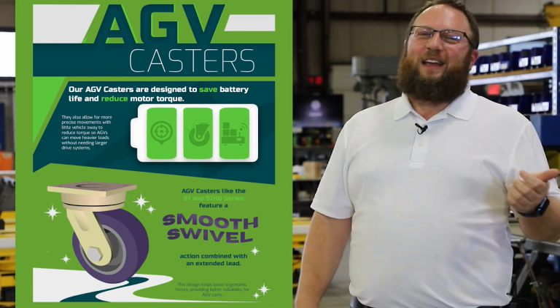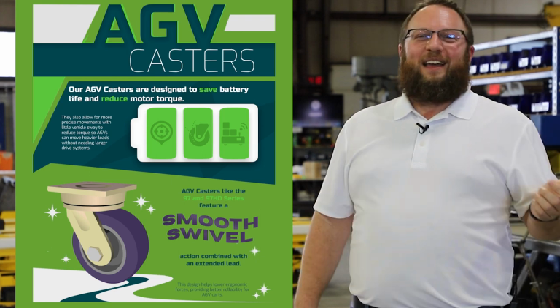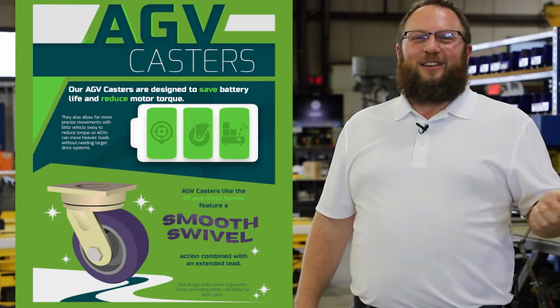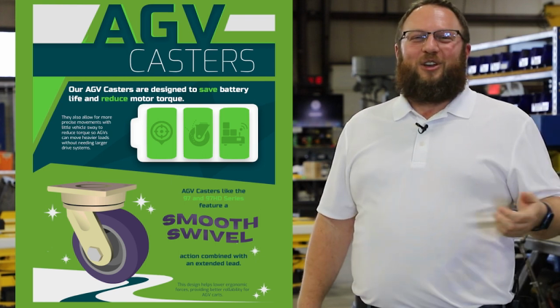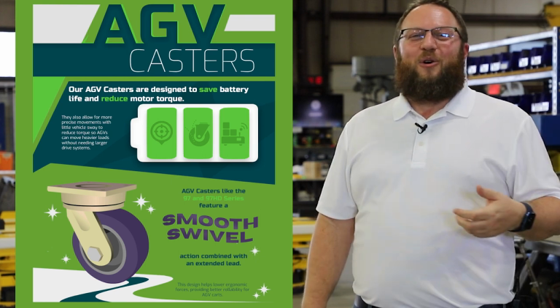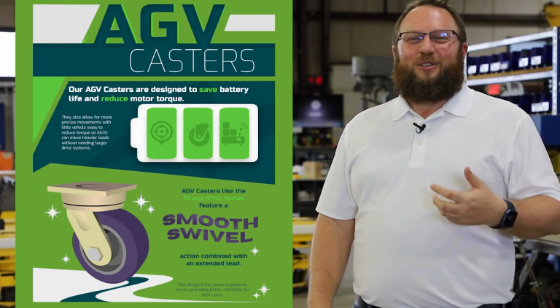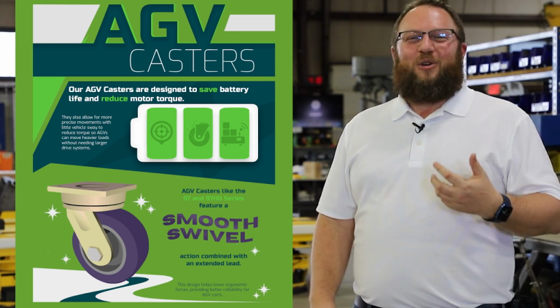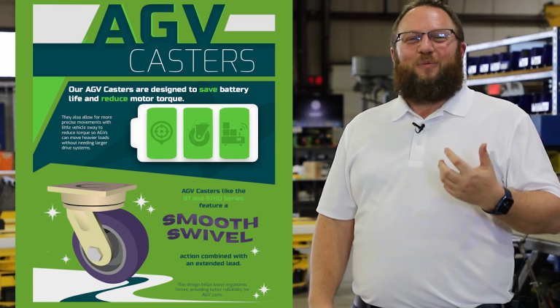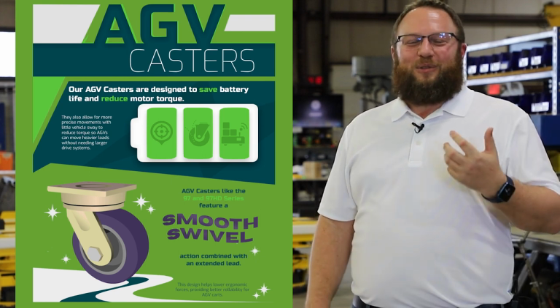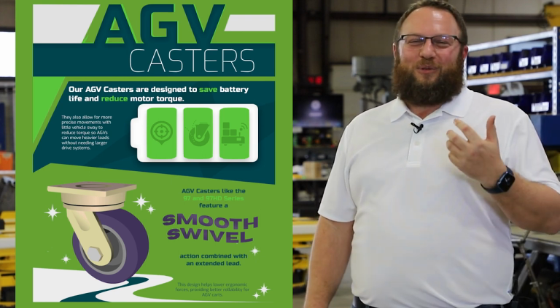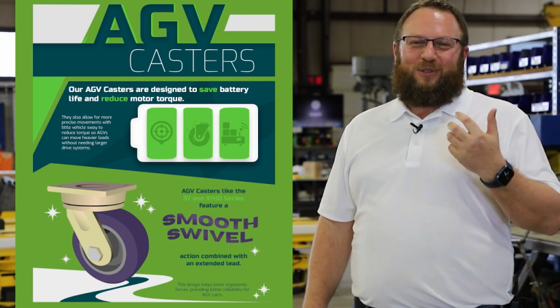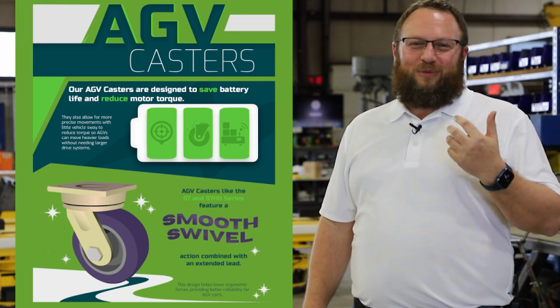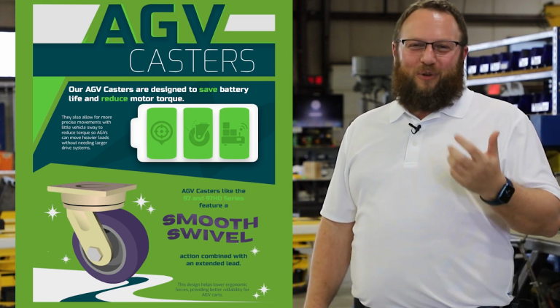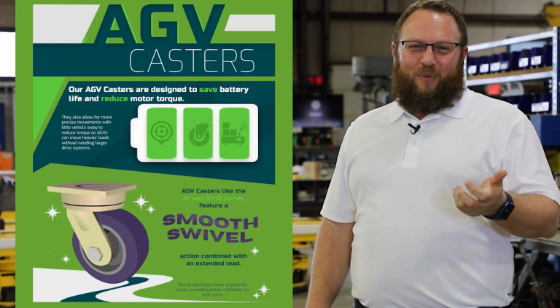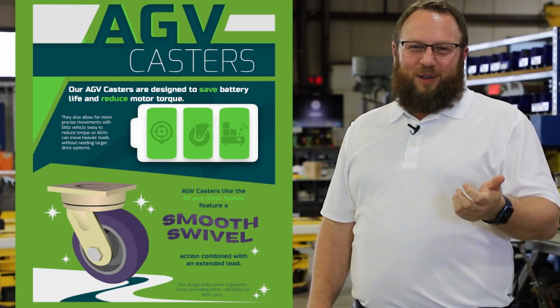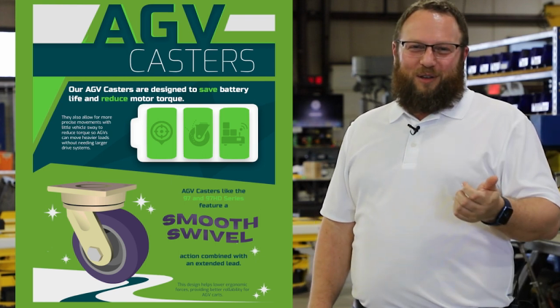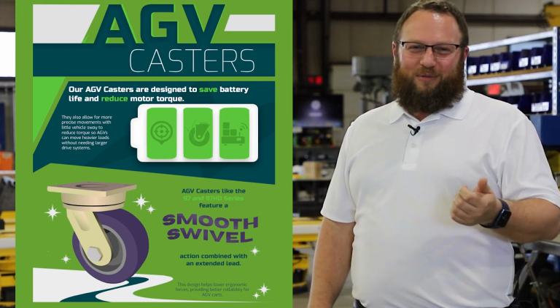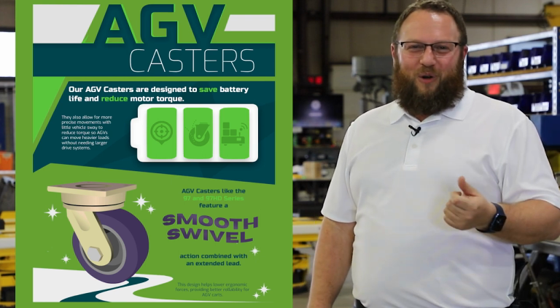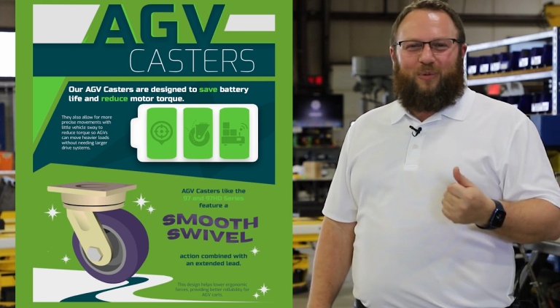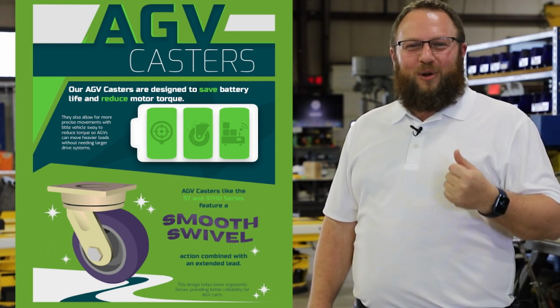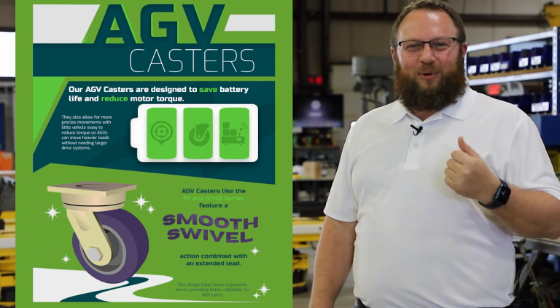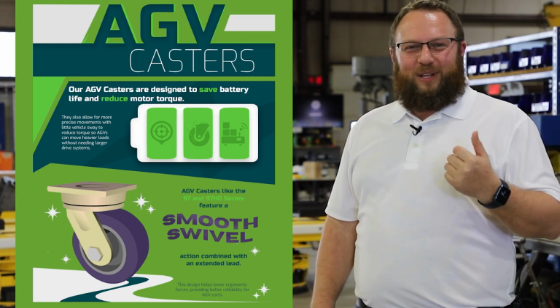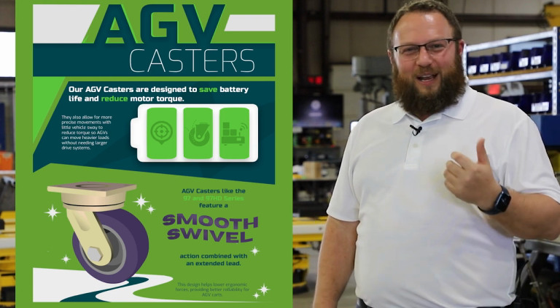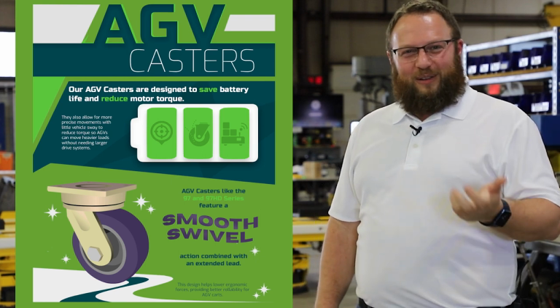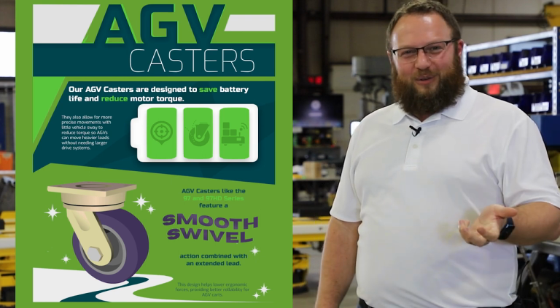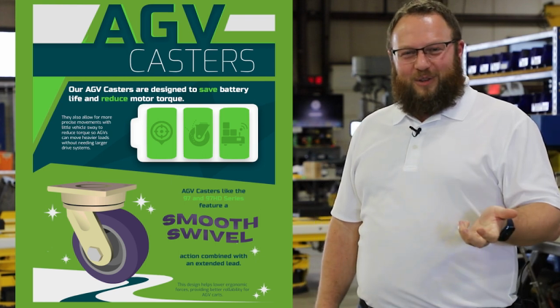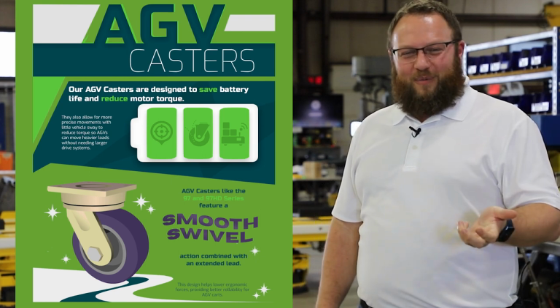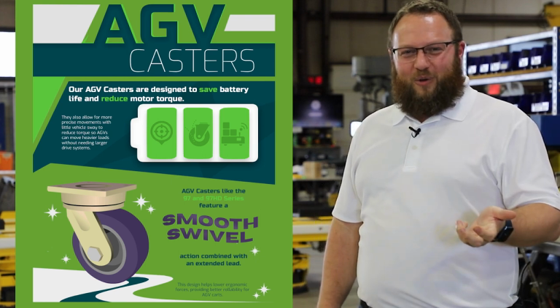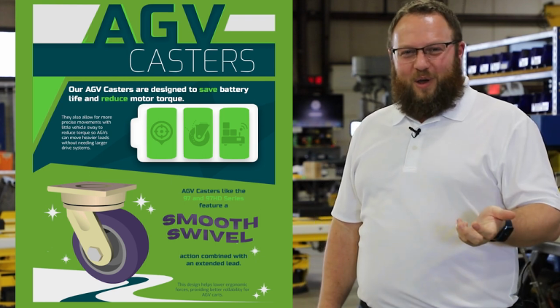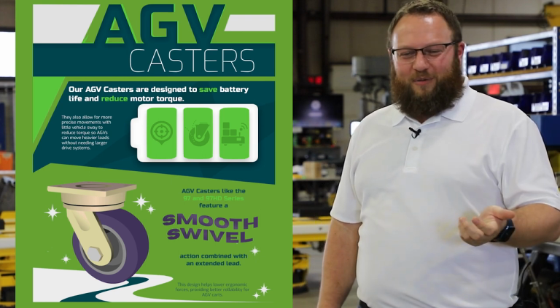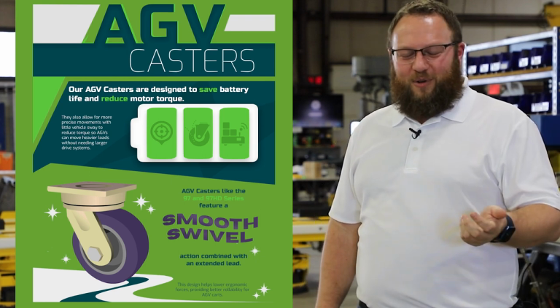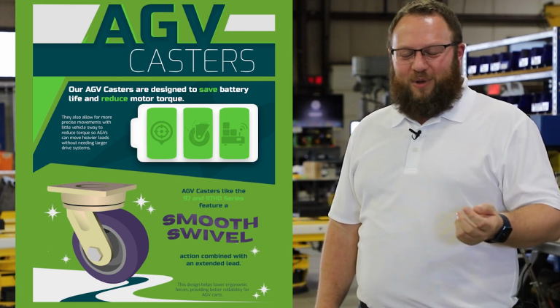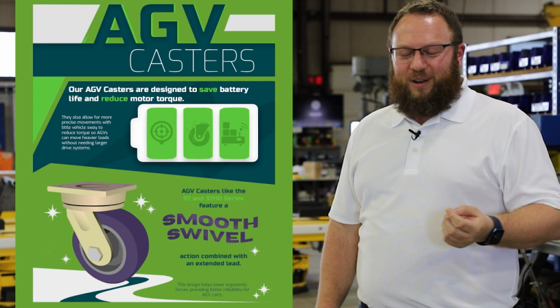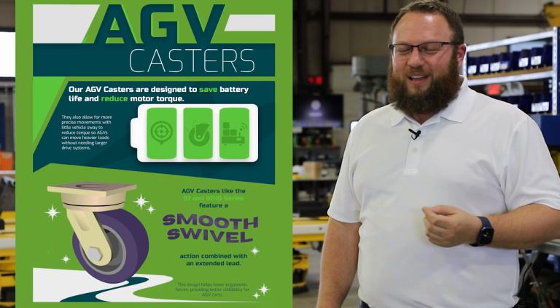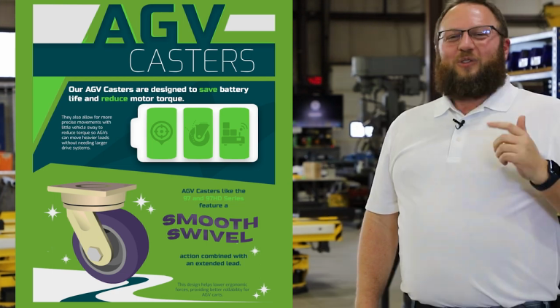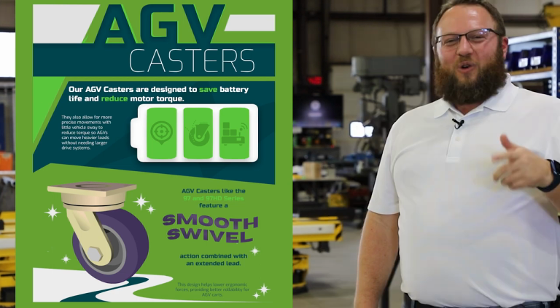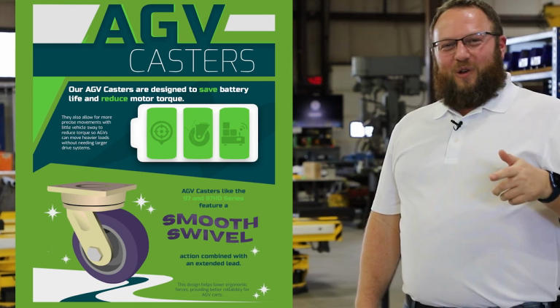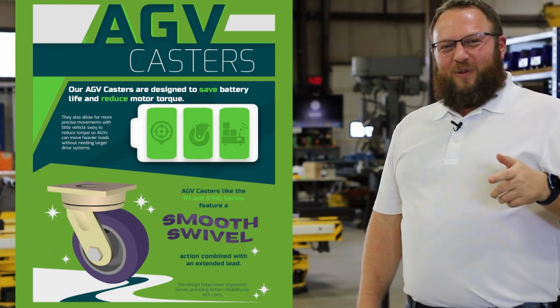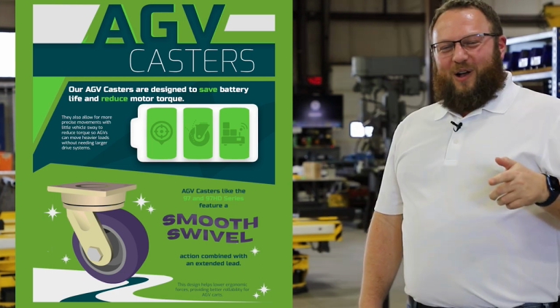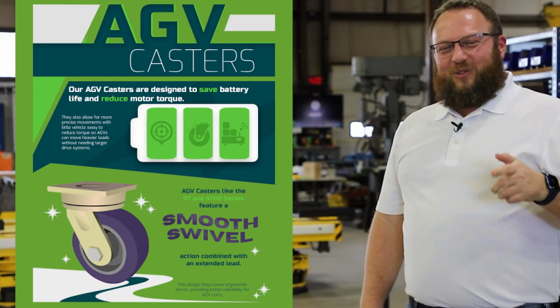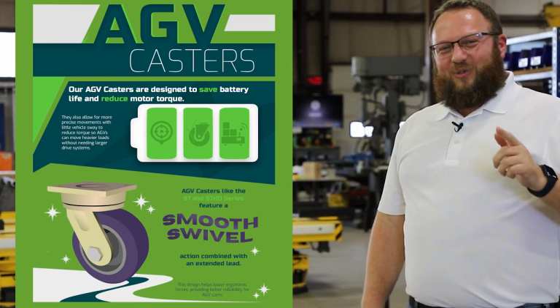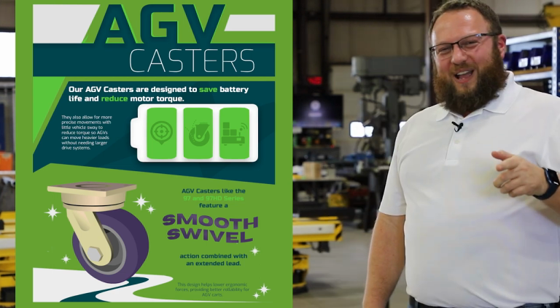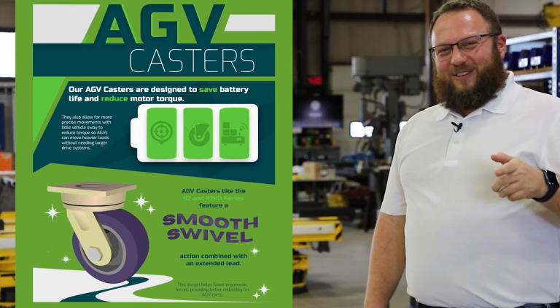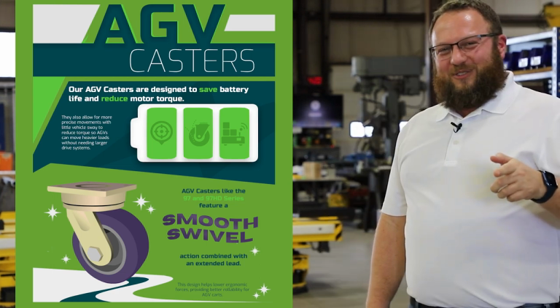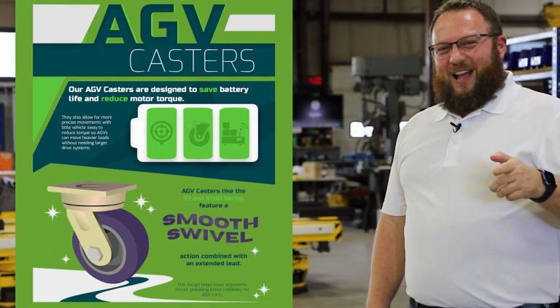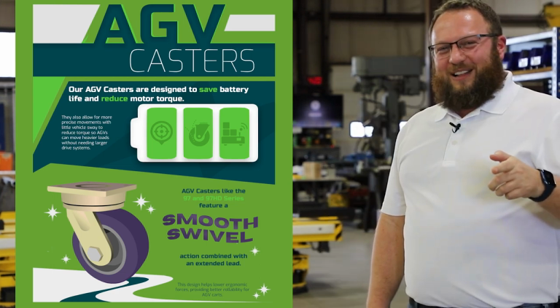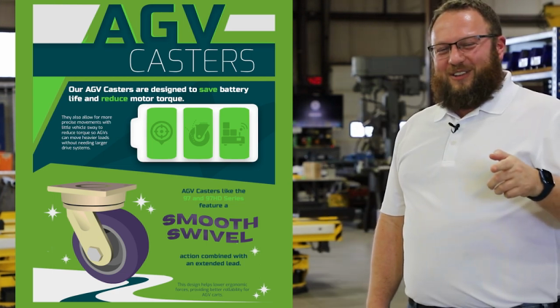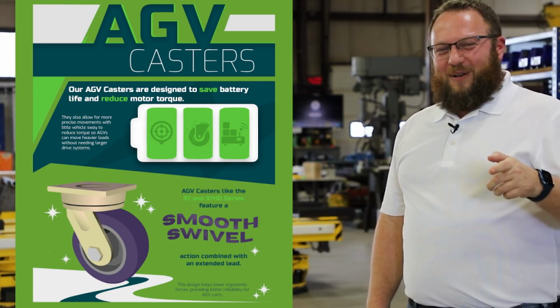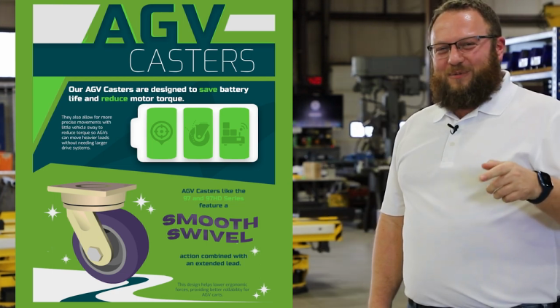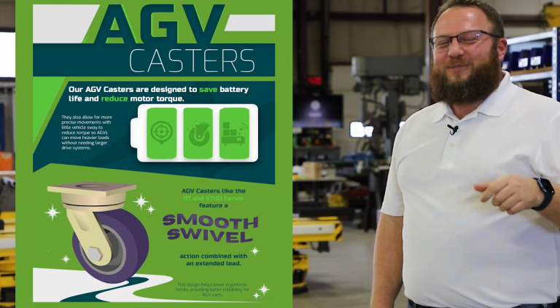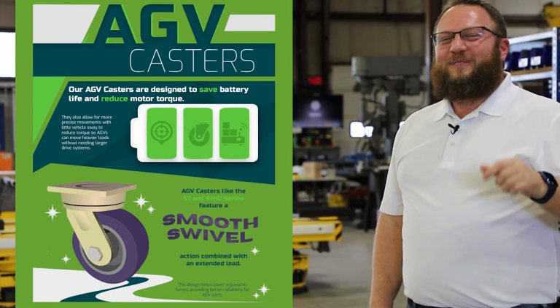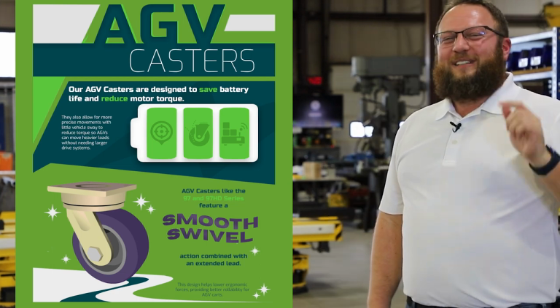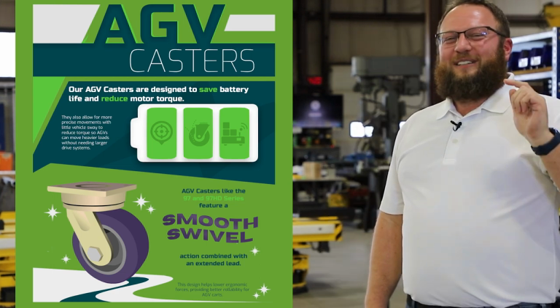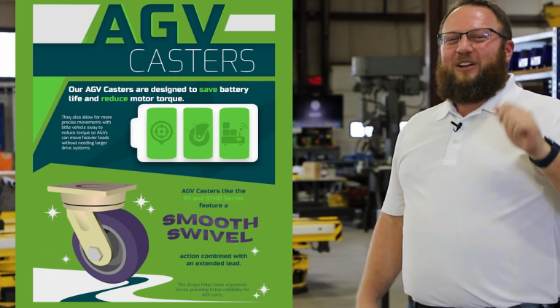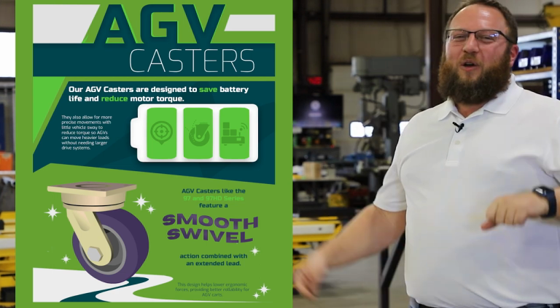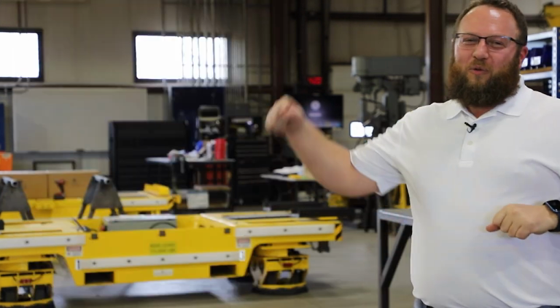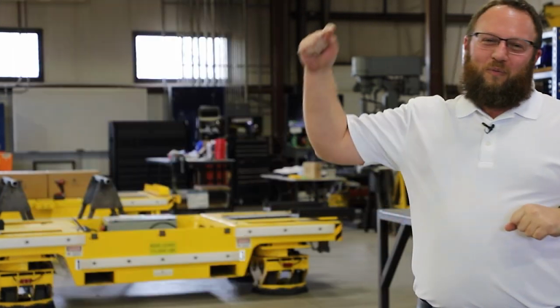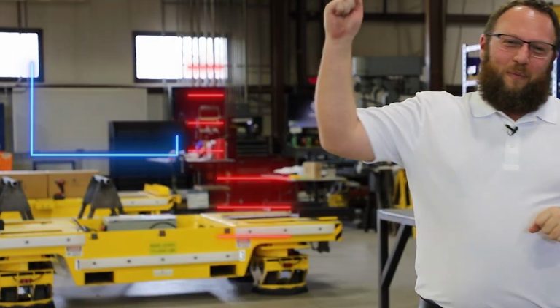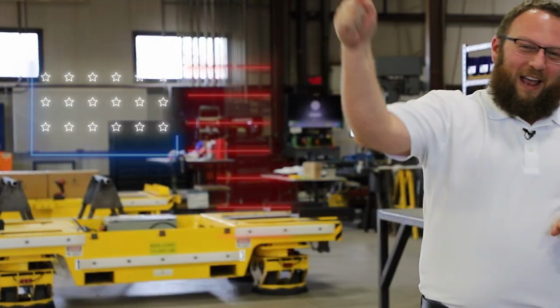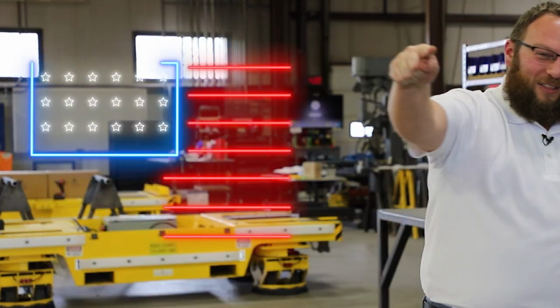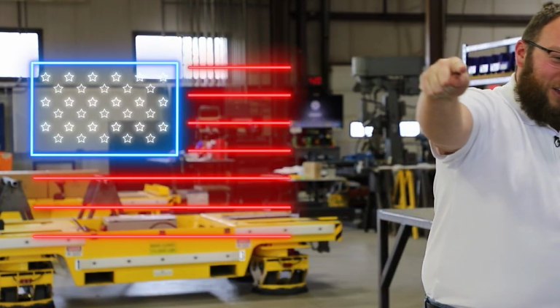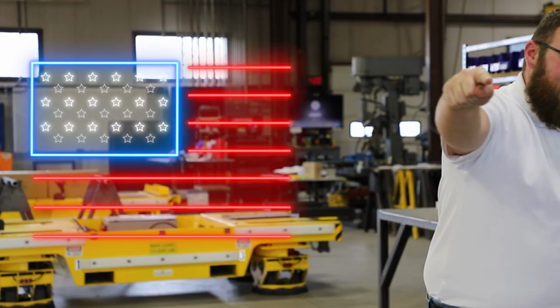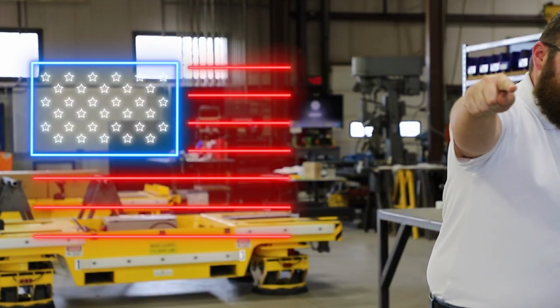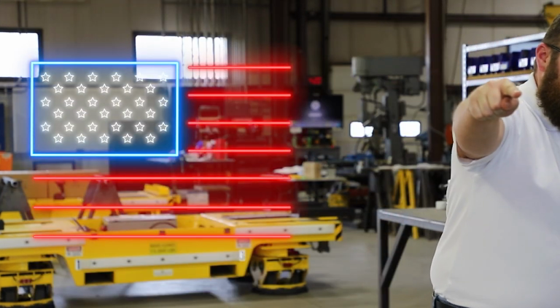As always, I hope this was informative. I hope you were able to take a little something away from it. Cory Faust with Caster Concepts. Made in the USA.